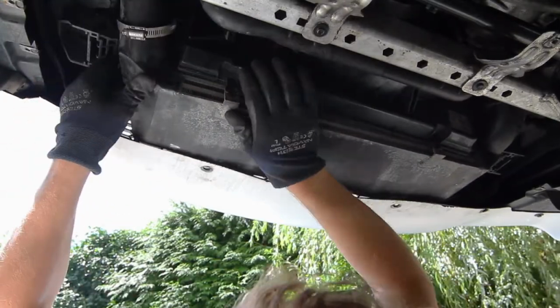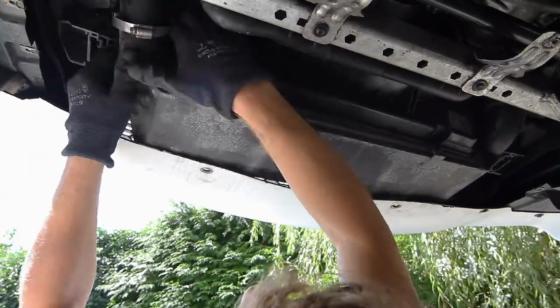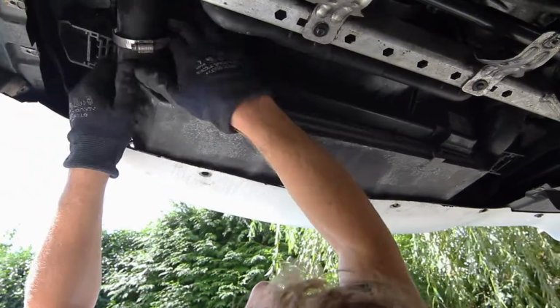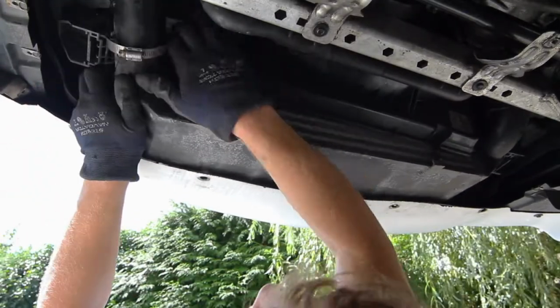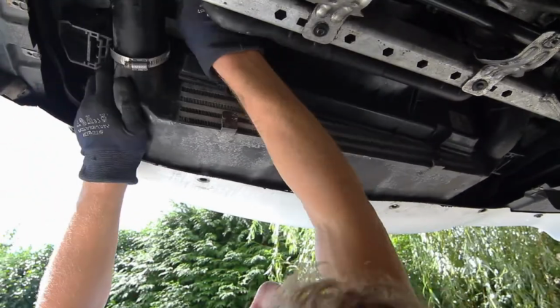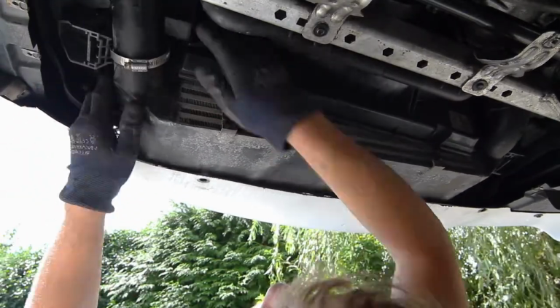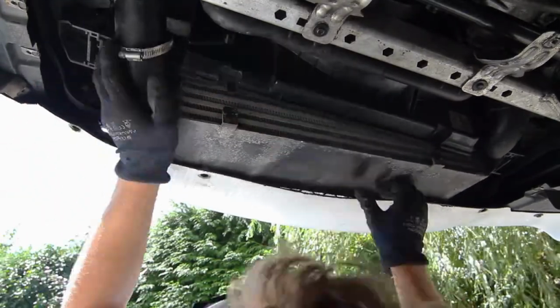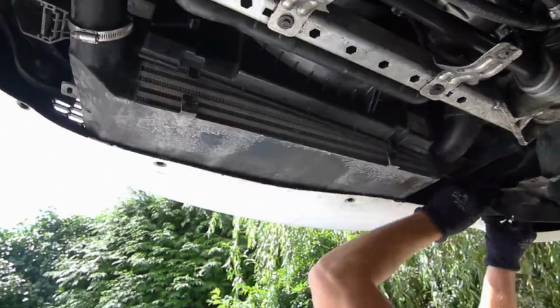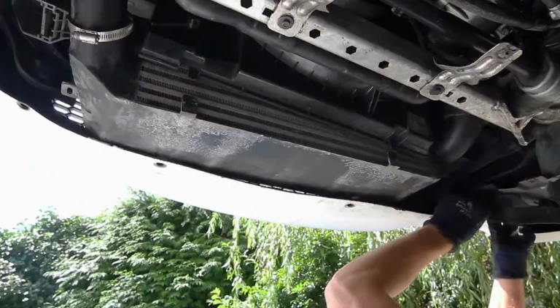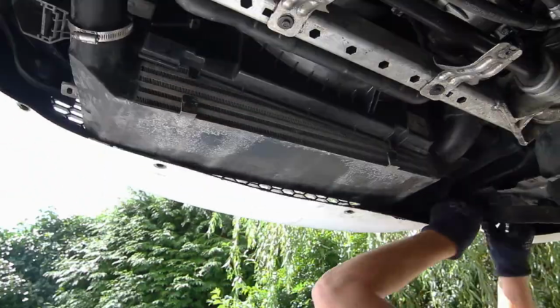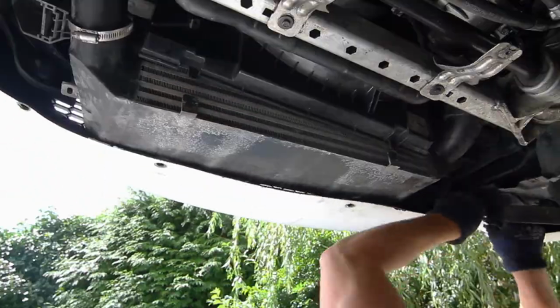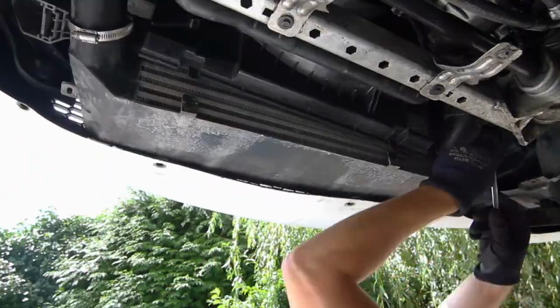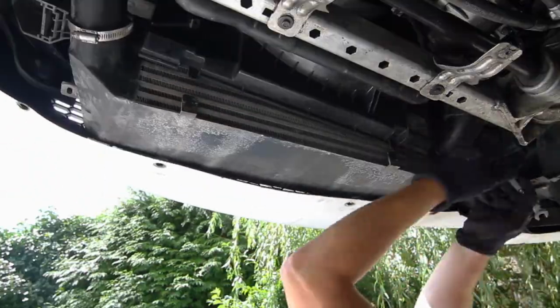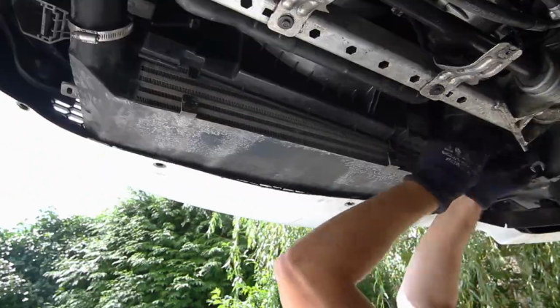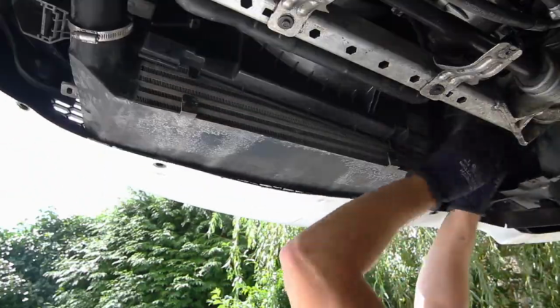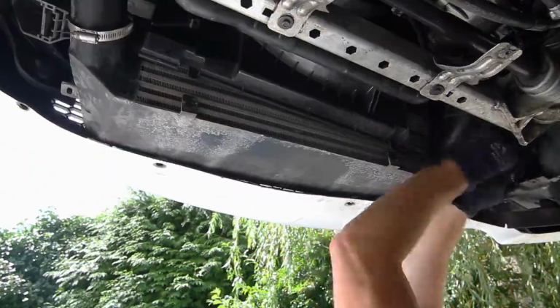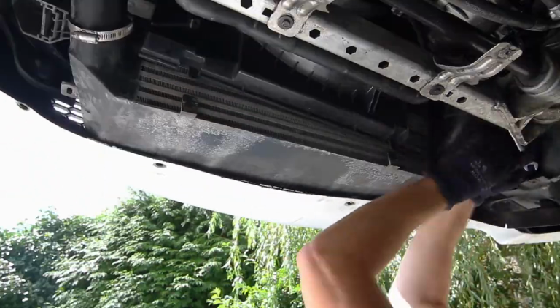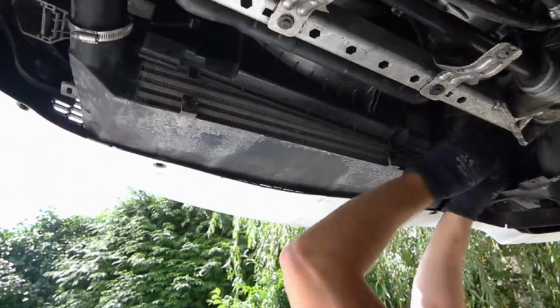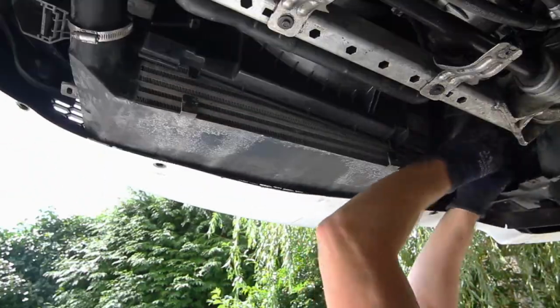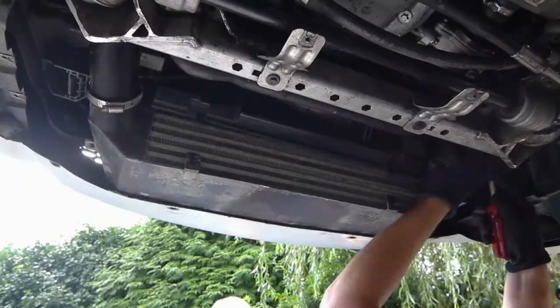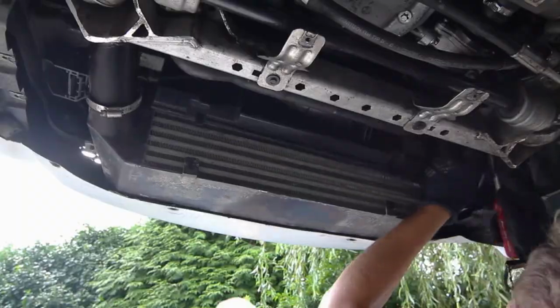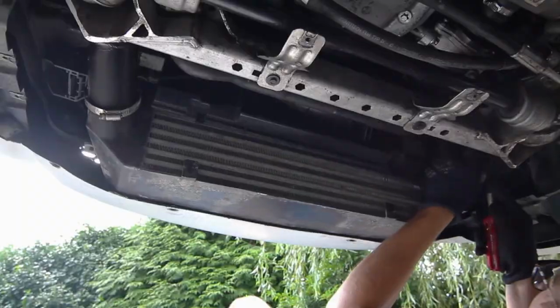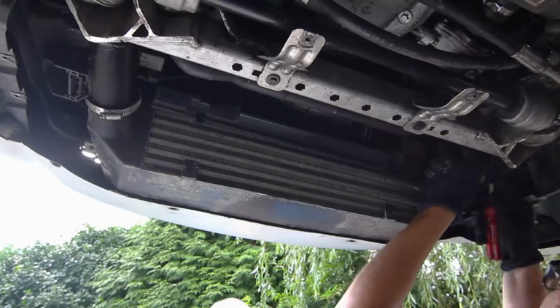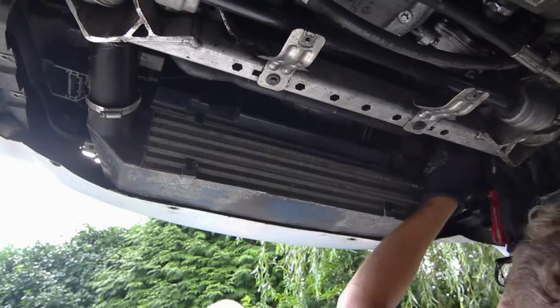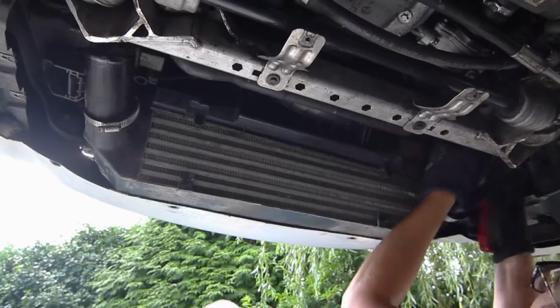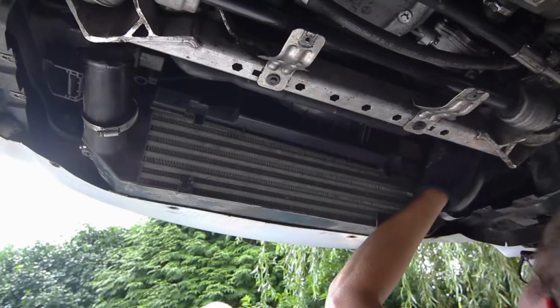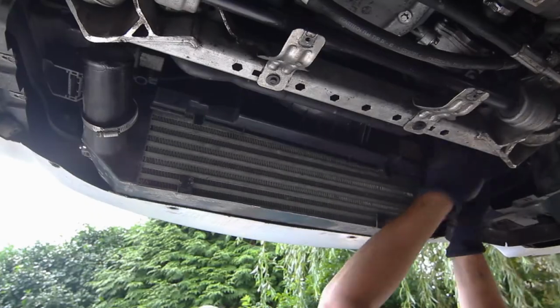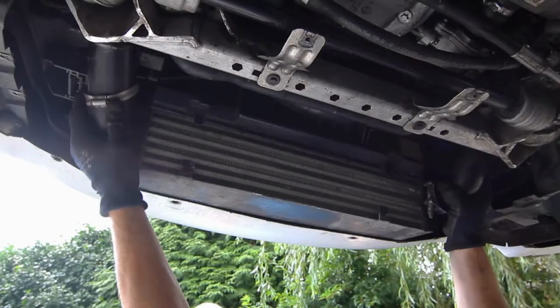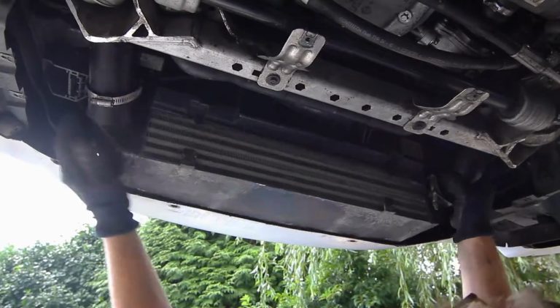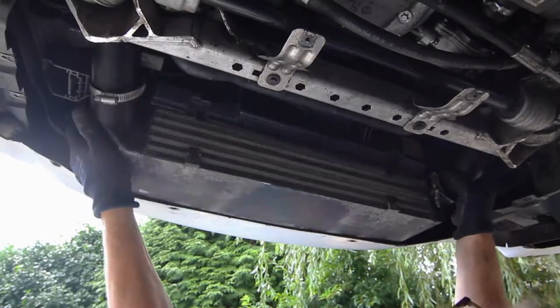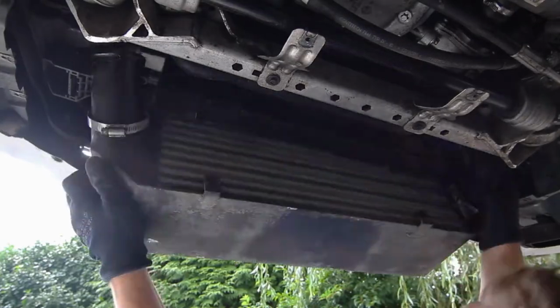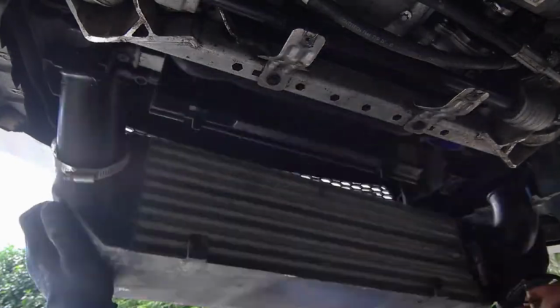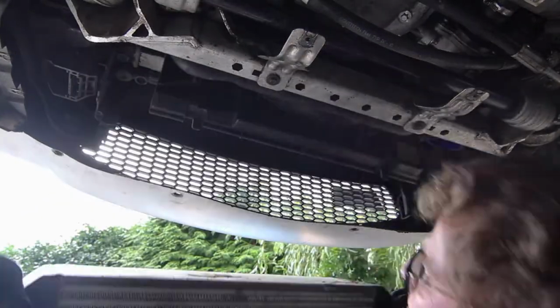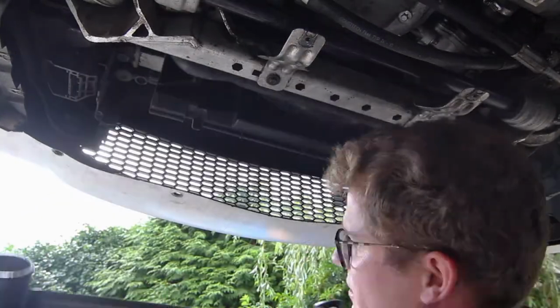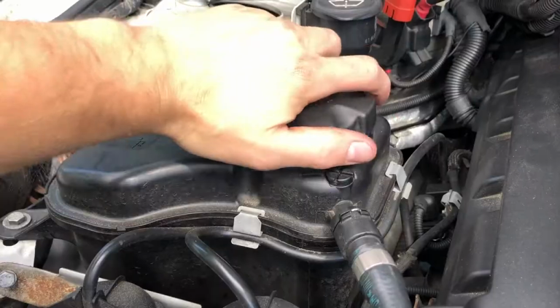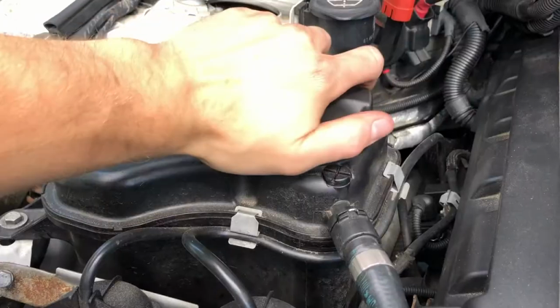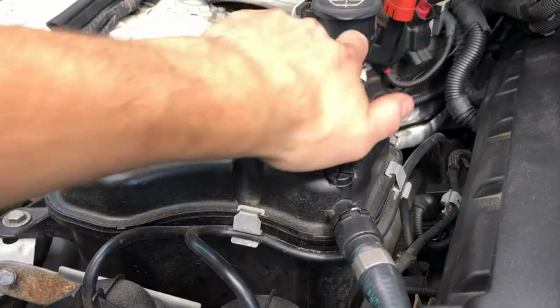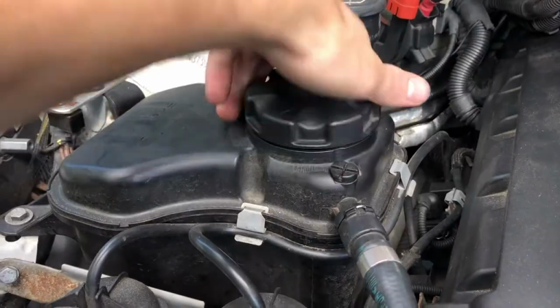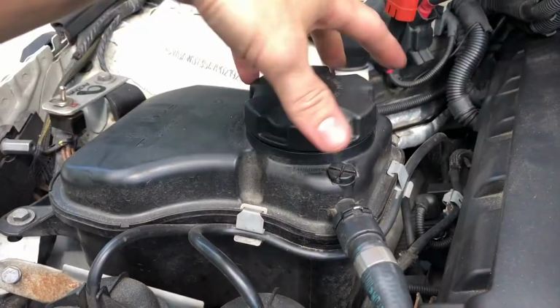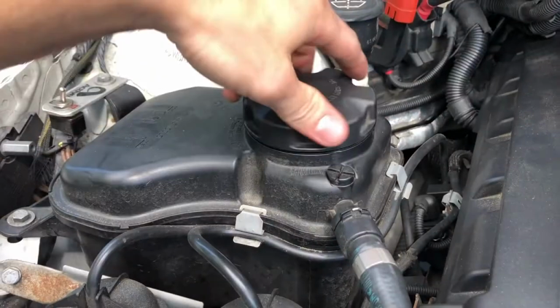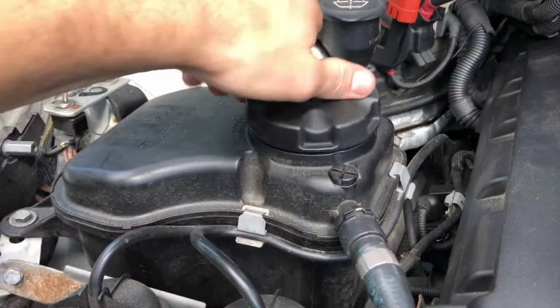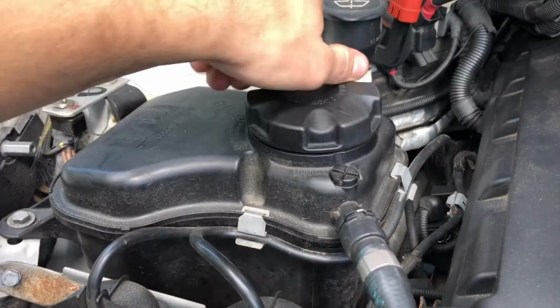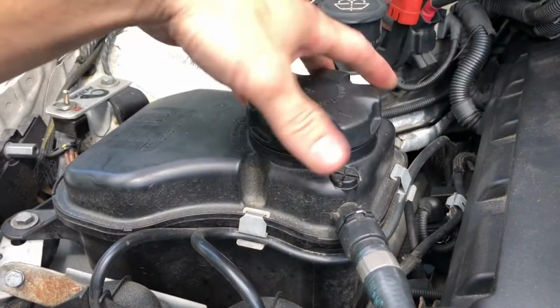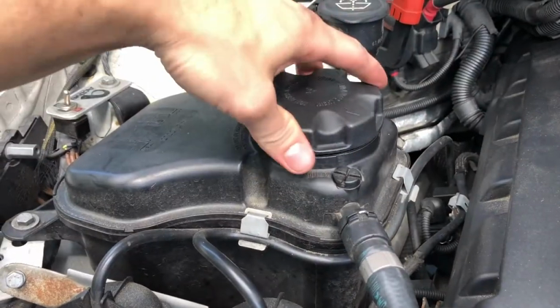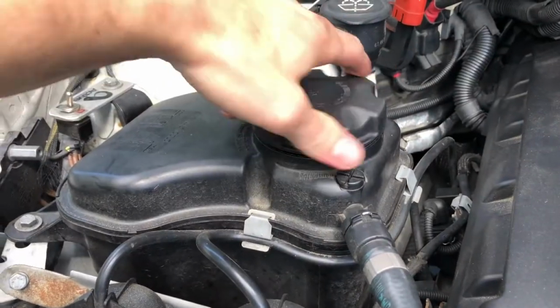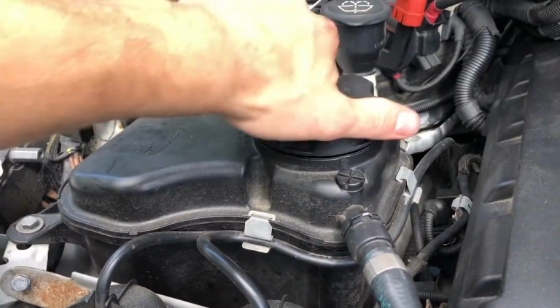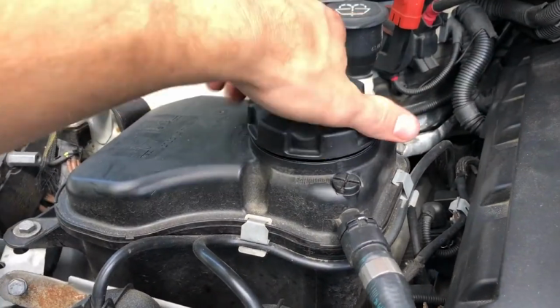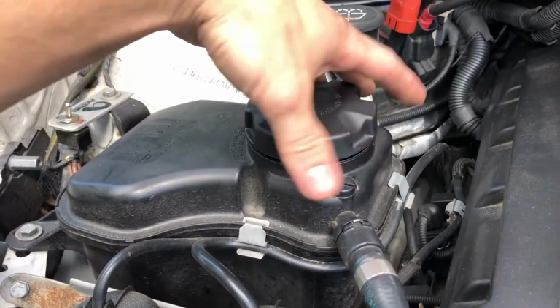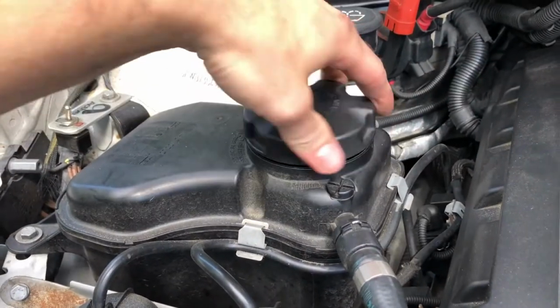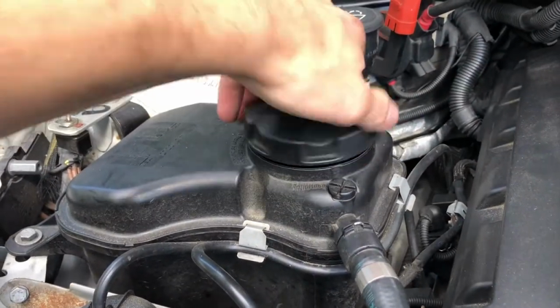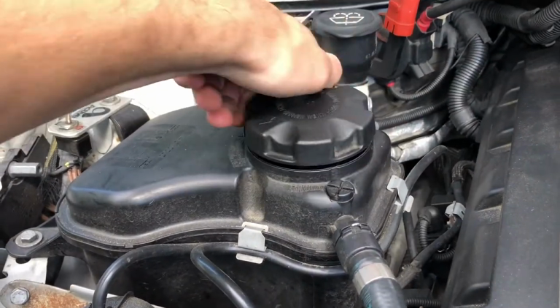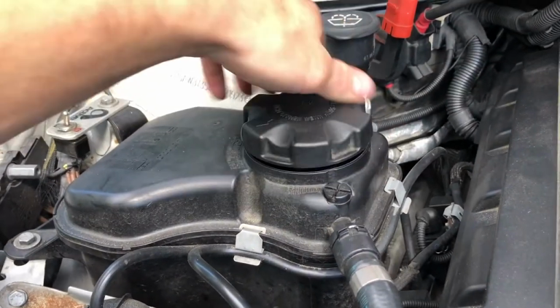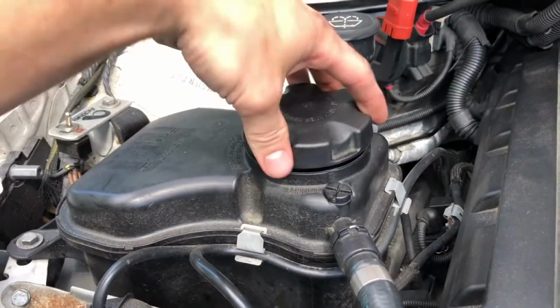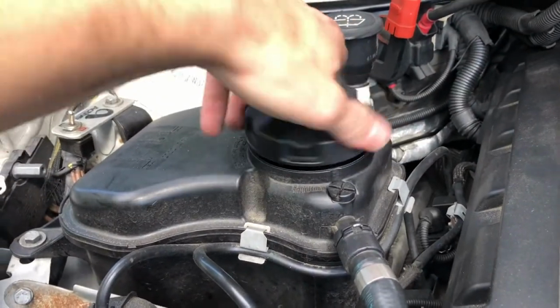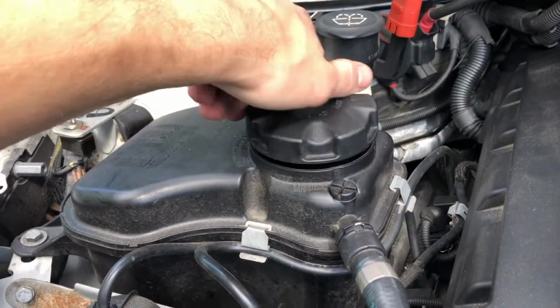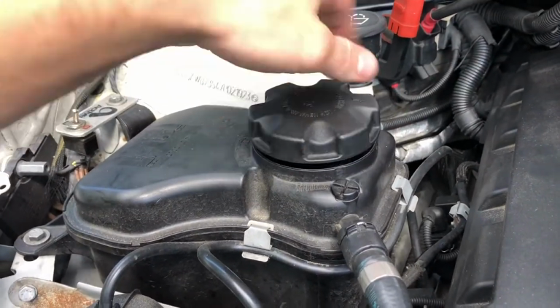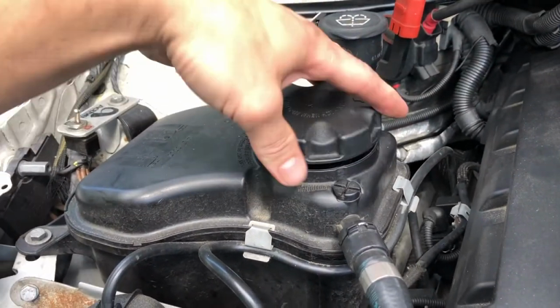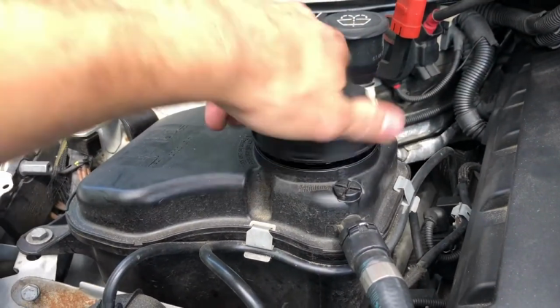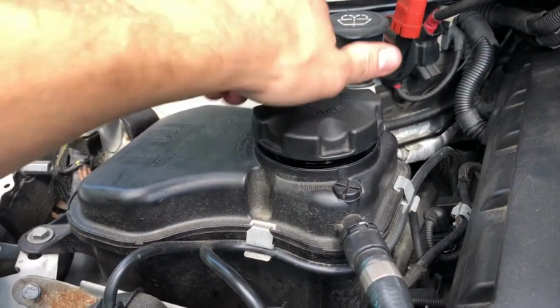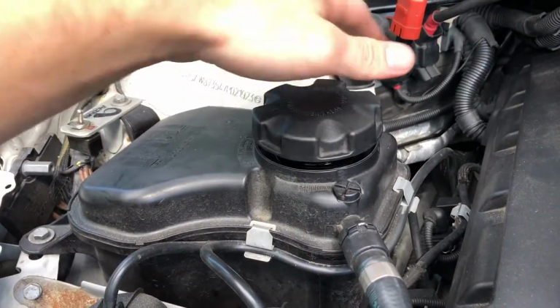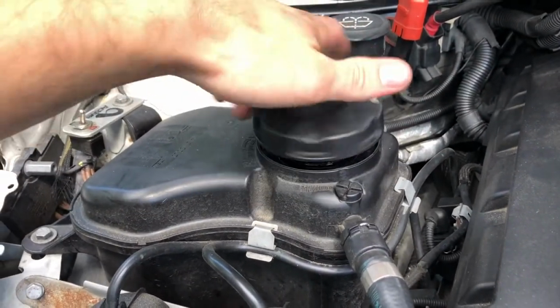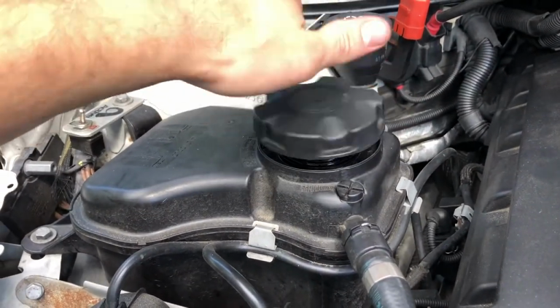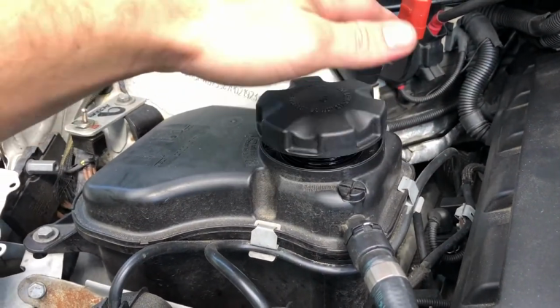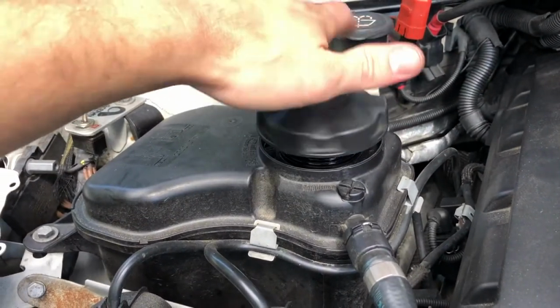Be careful not to drop the intercooler on your face. Before you drain the coolant, open the reservoir to allow it to drain faster.